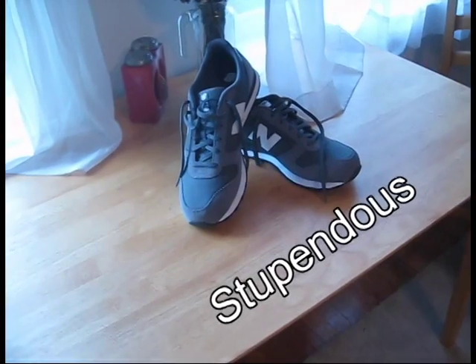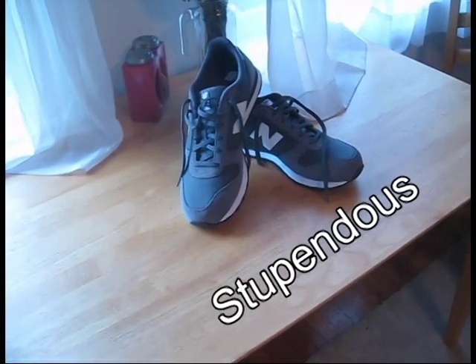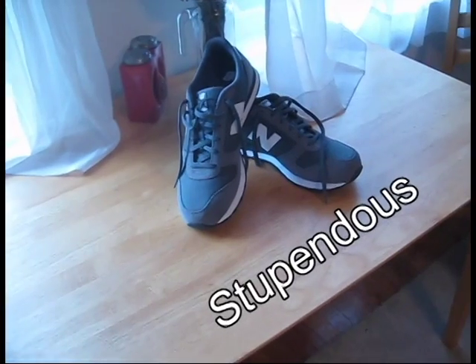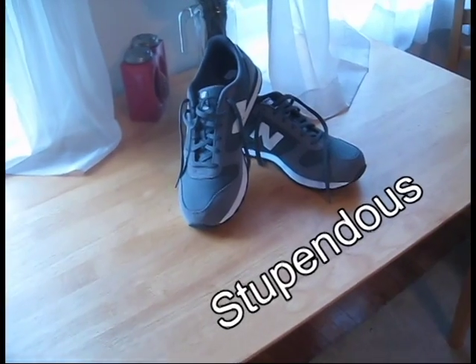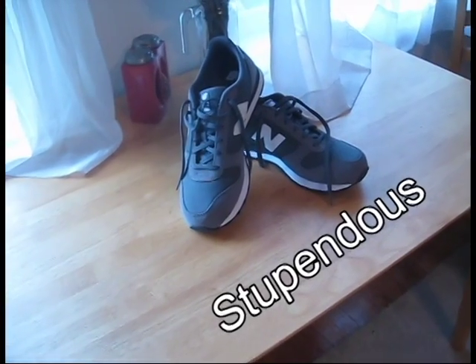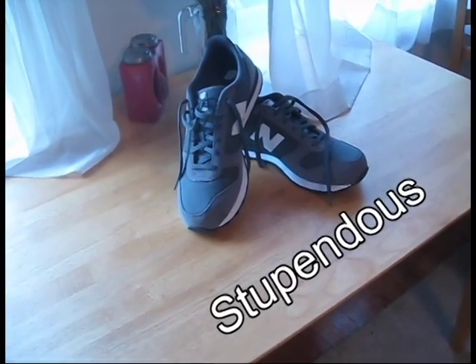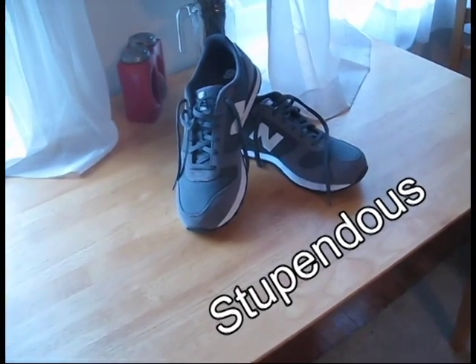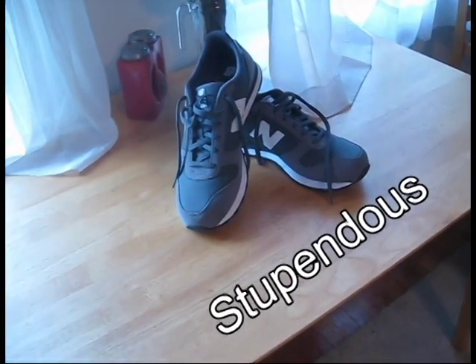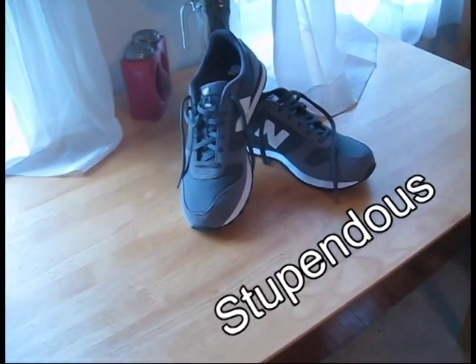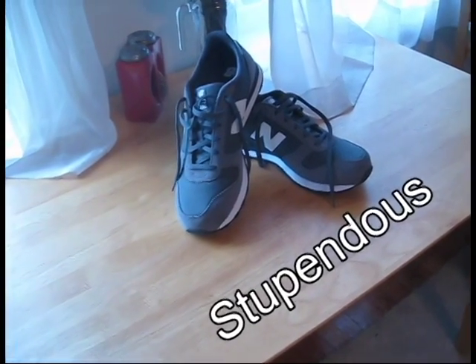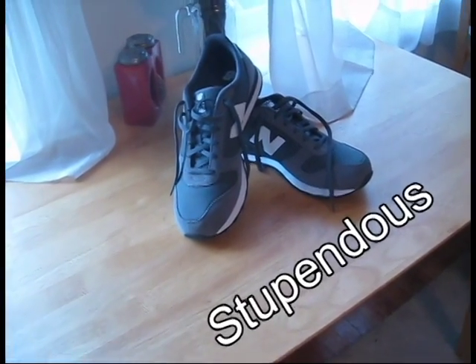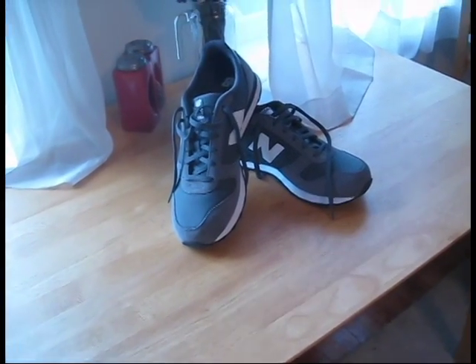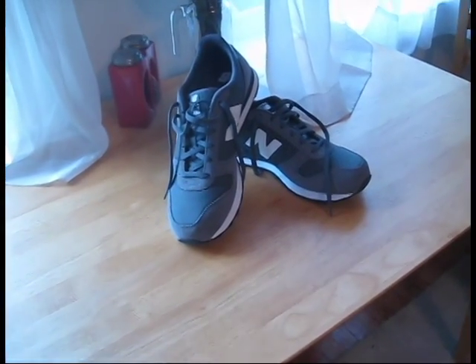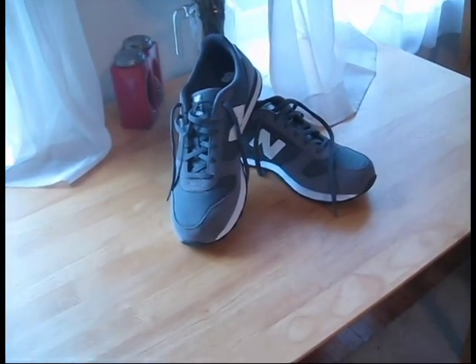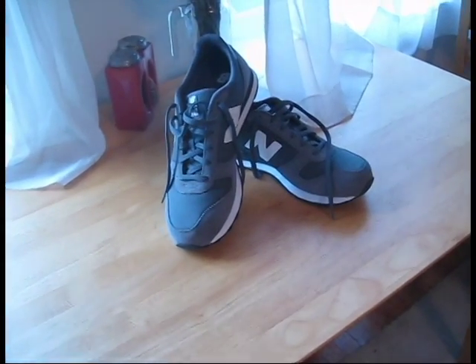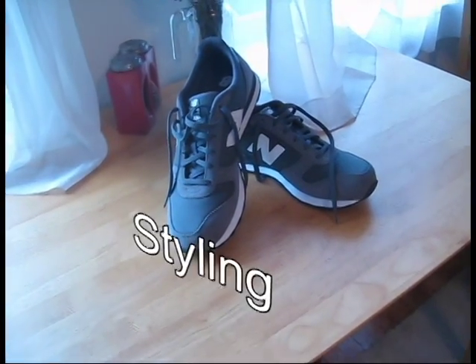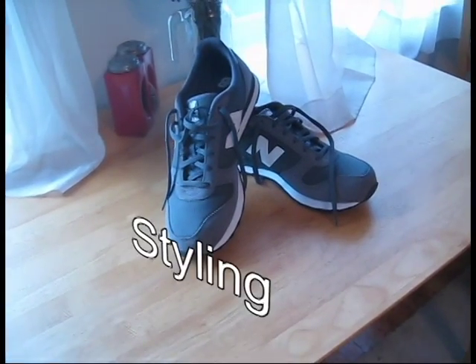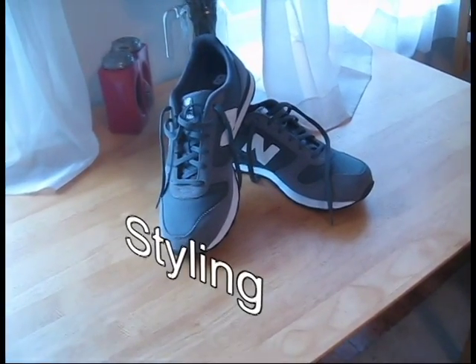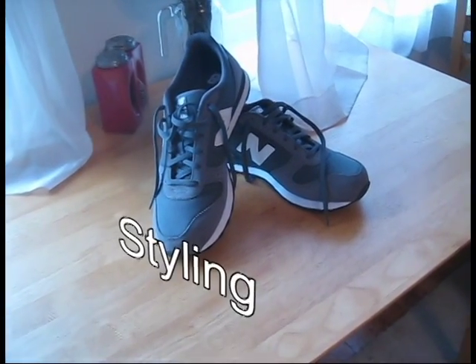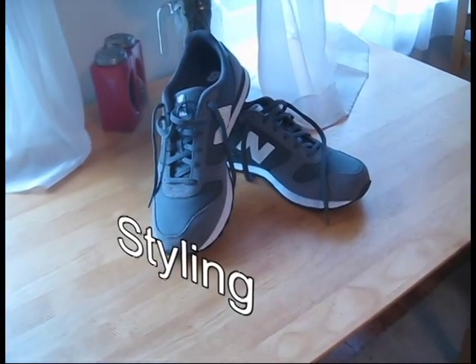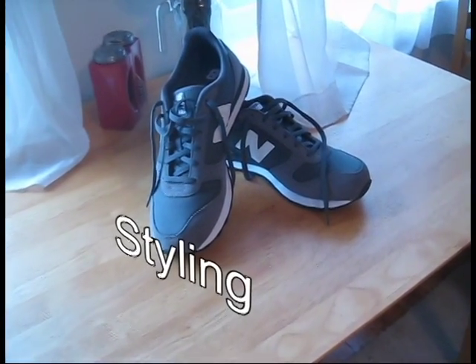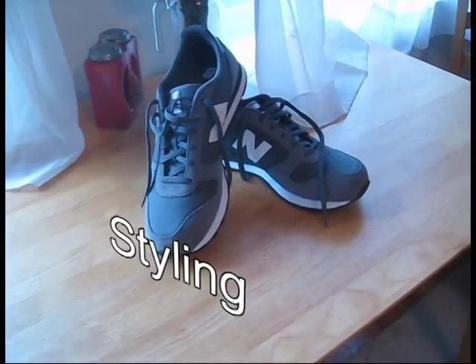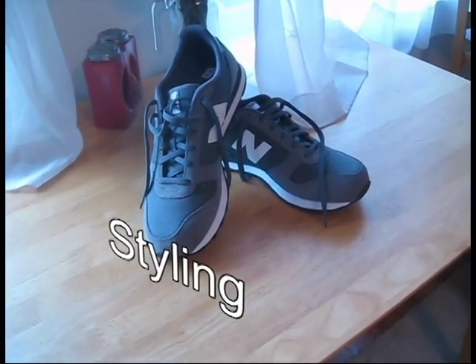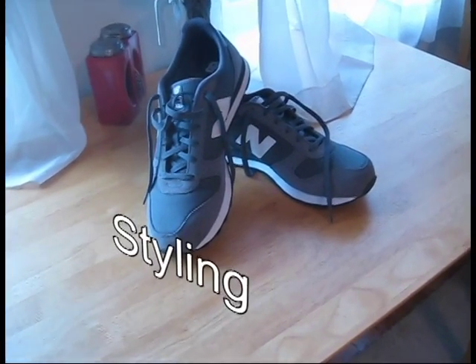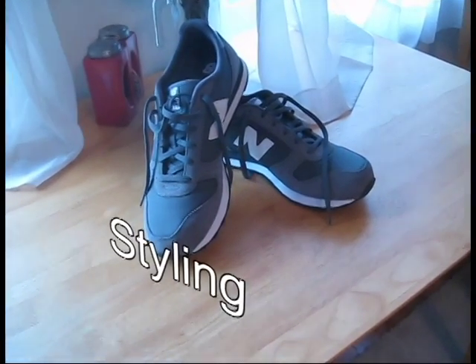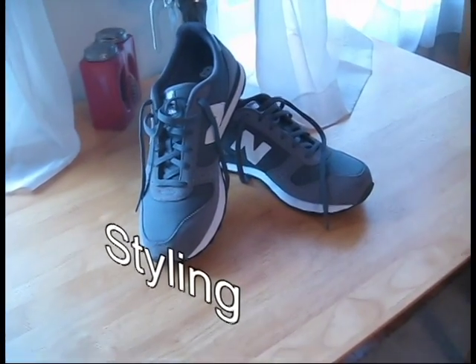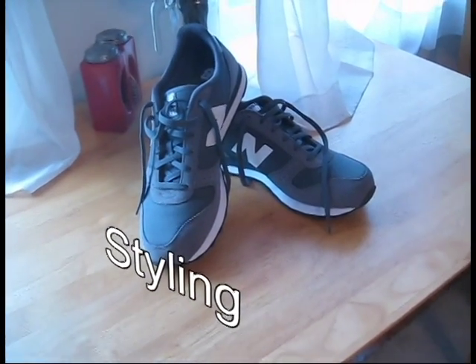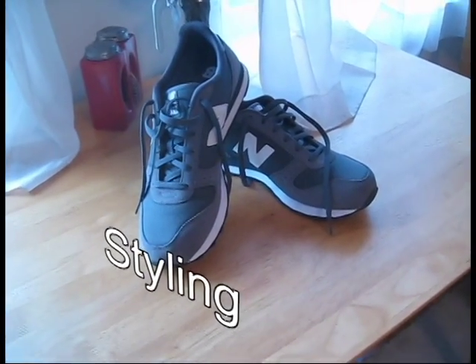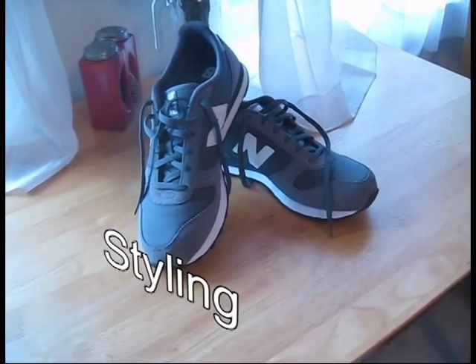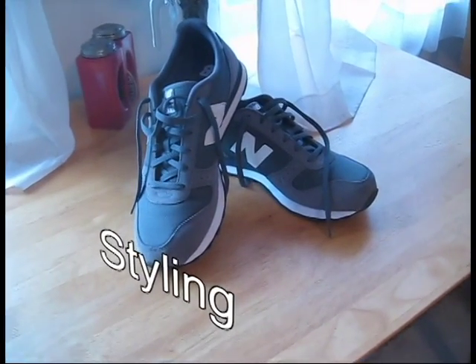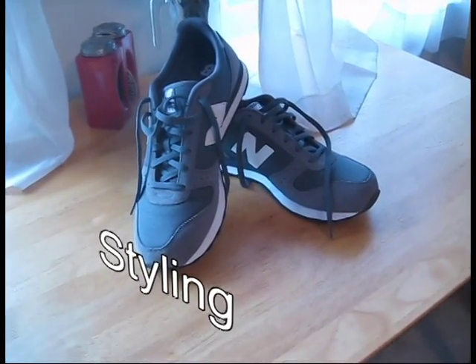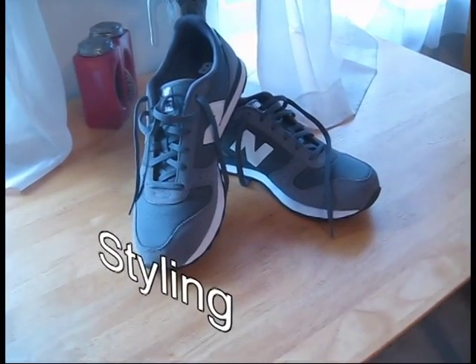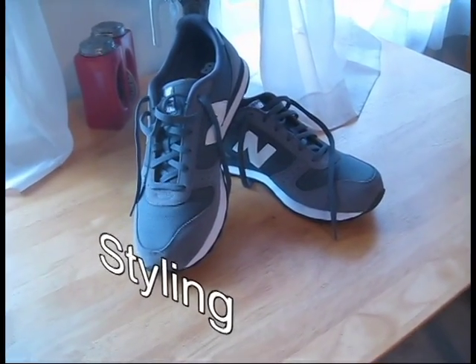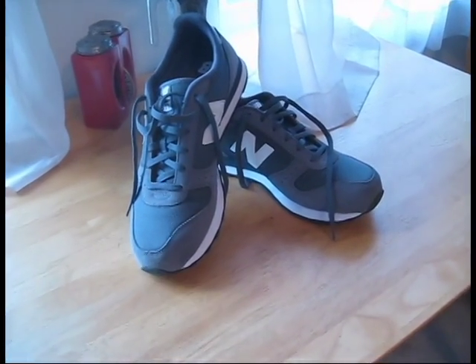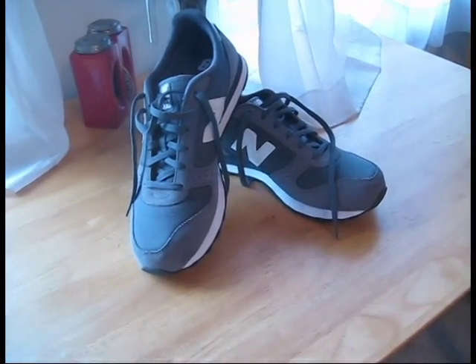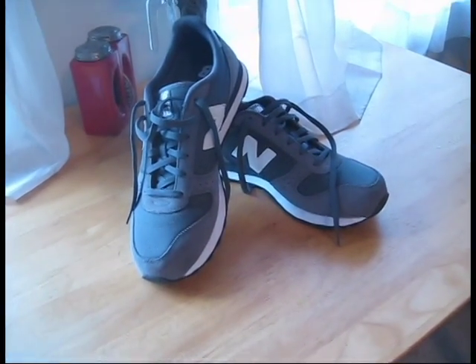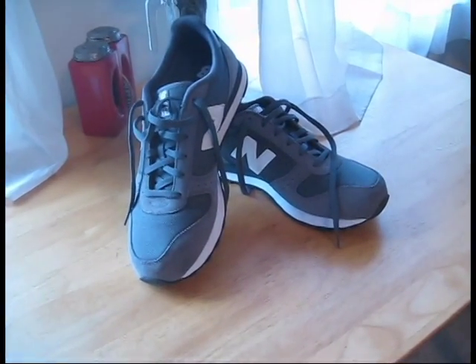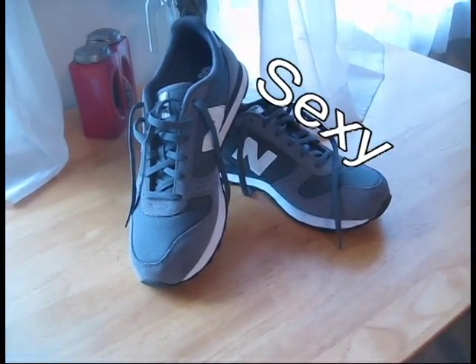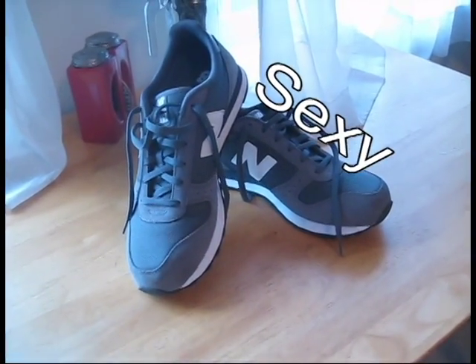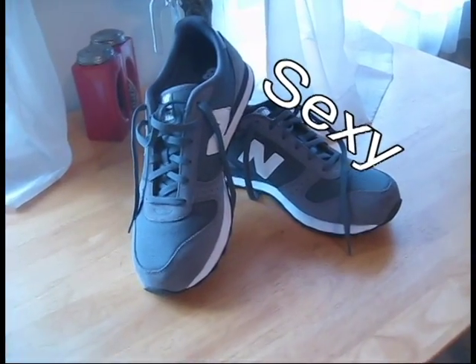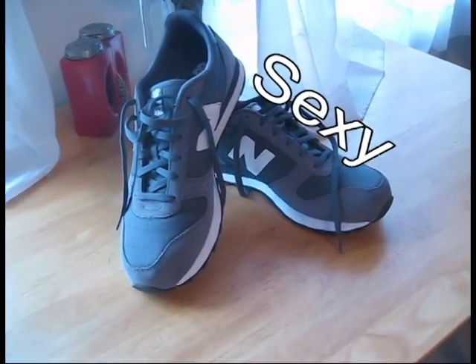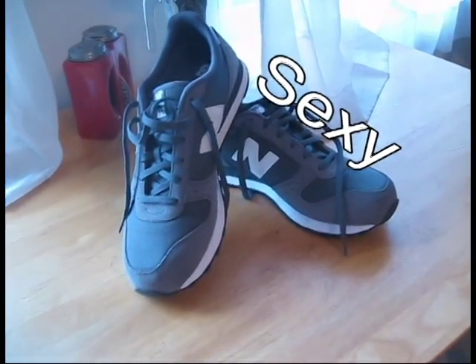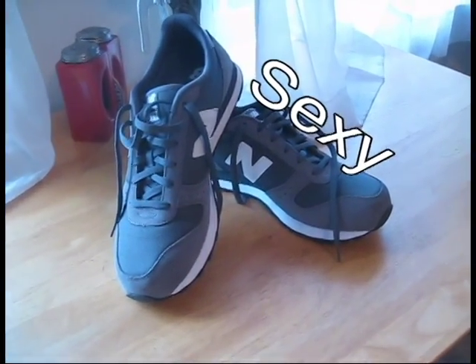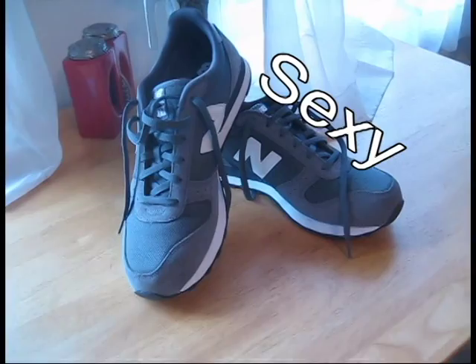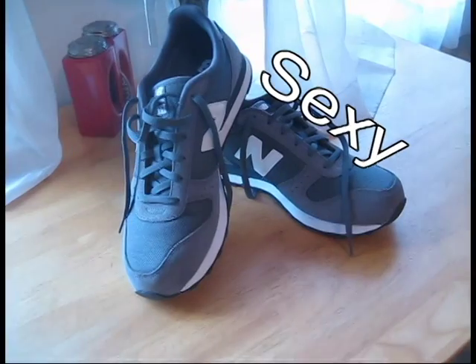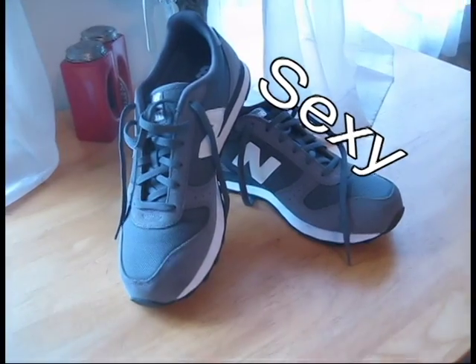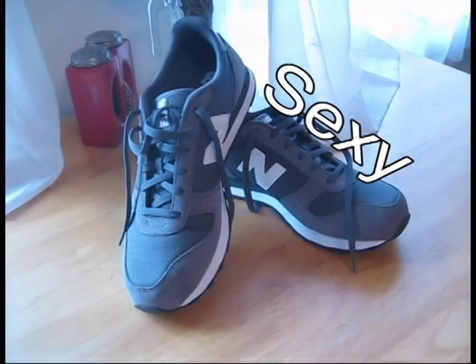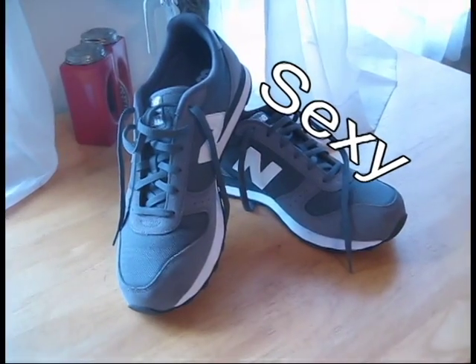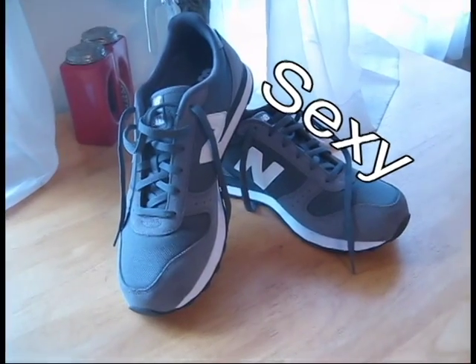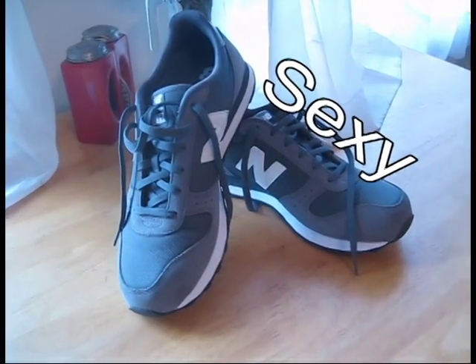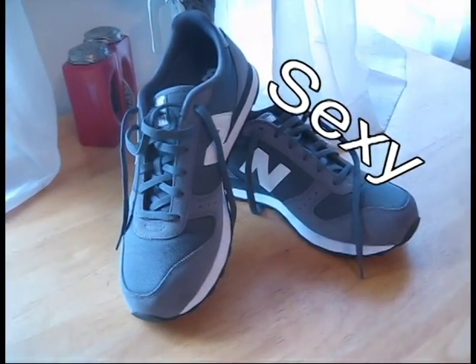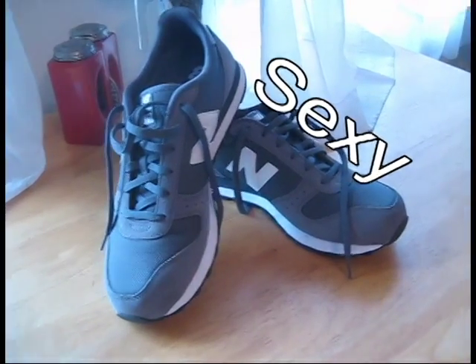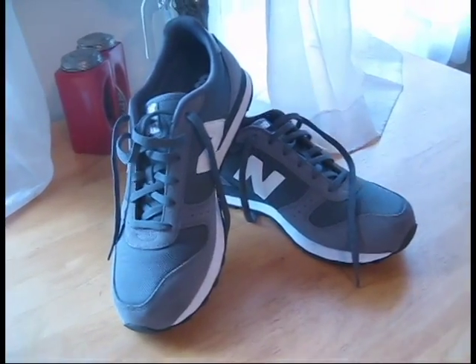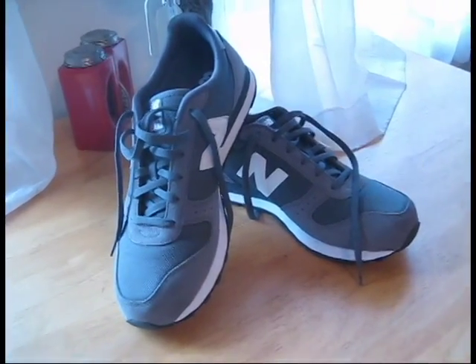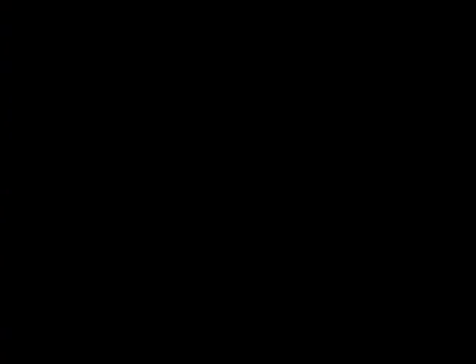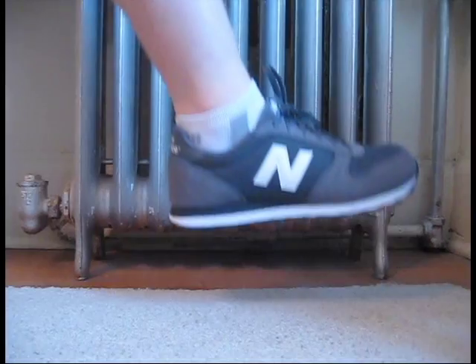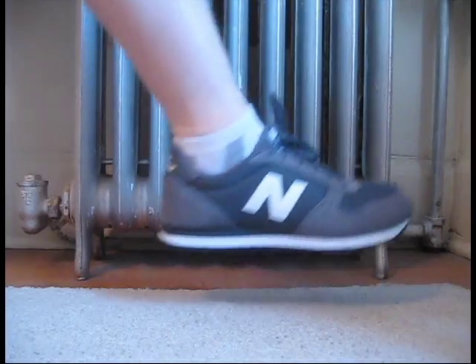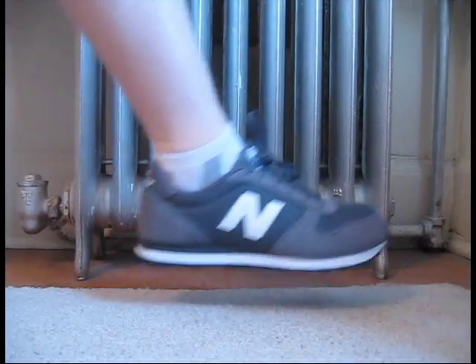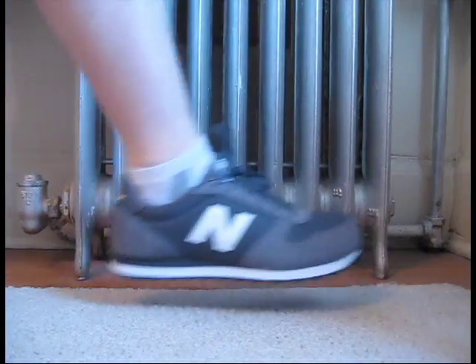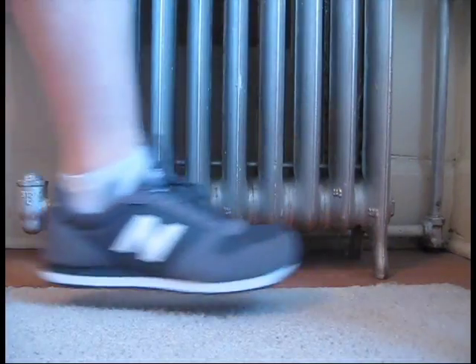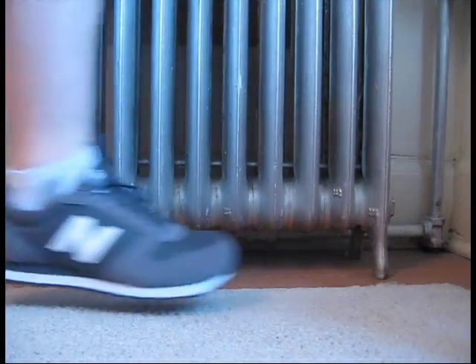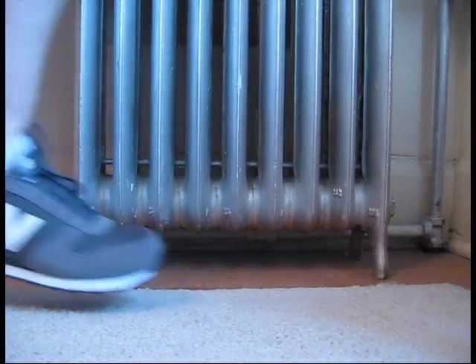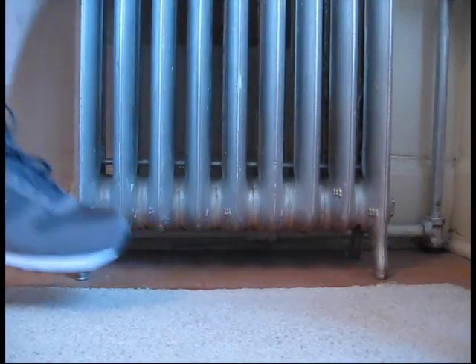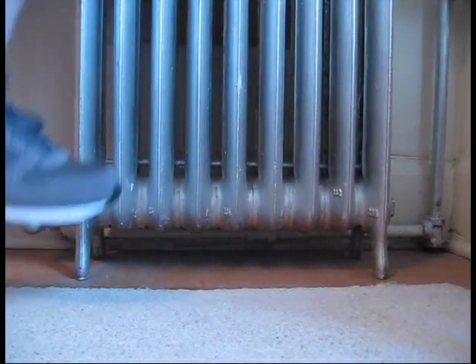These things are stupendous outside of the box. They're styling and they're sexy. It's a good looking pair of shoes.